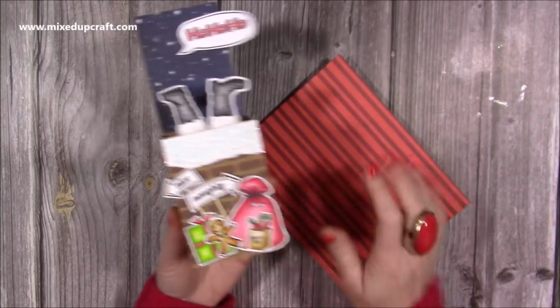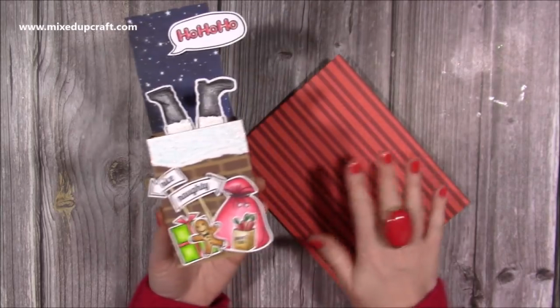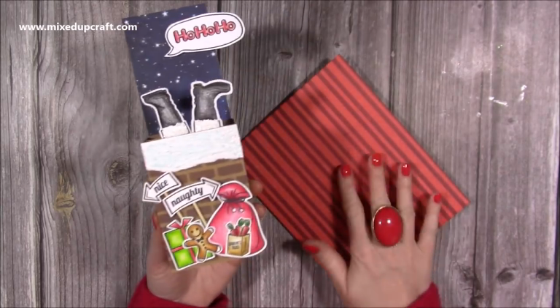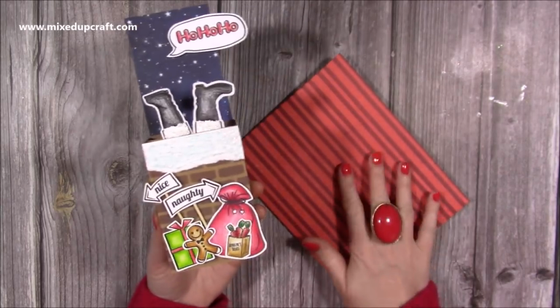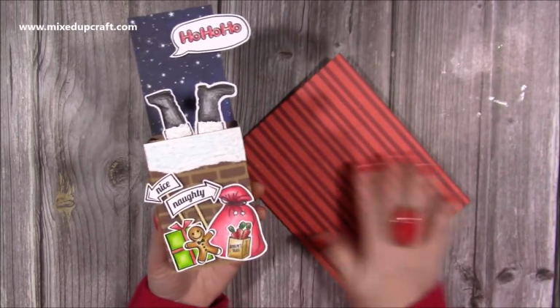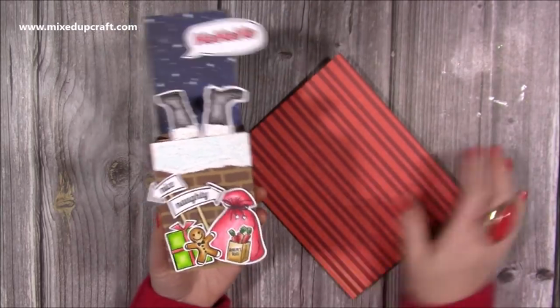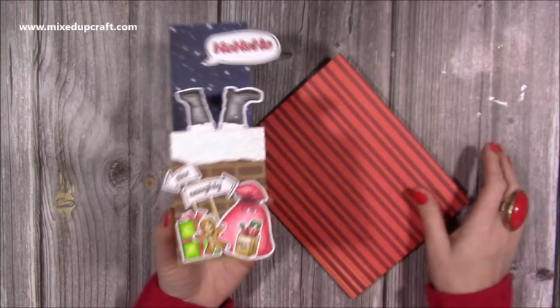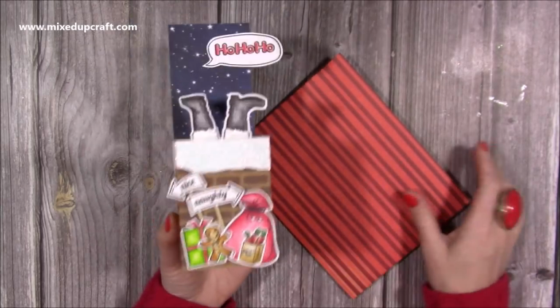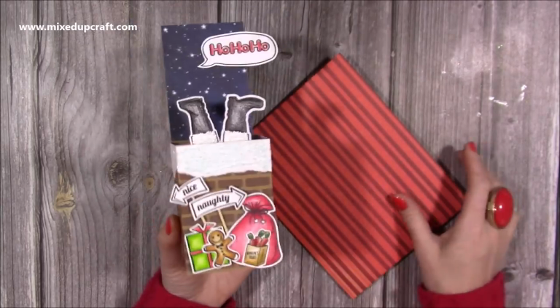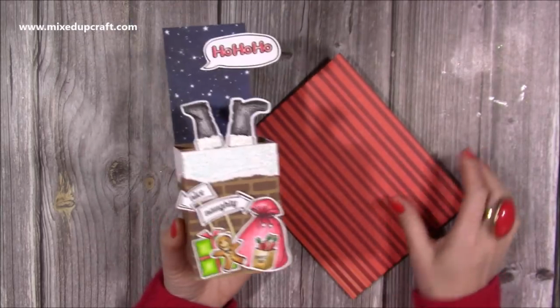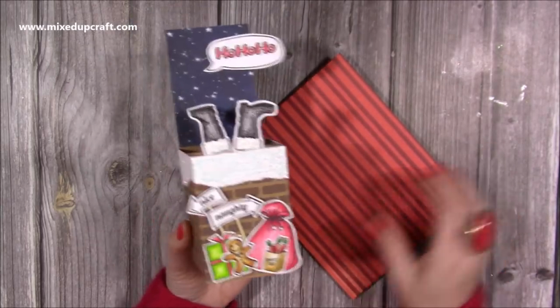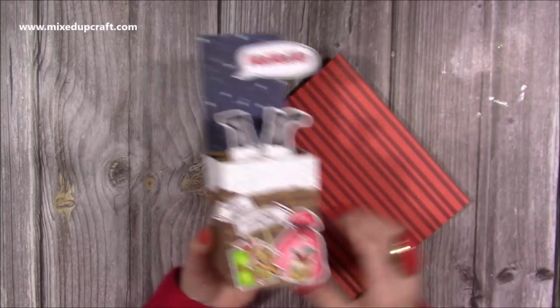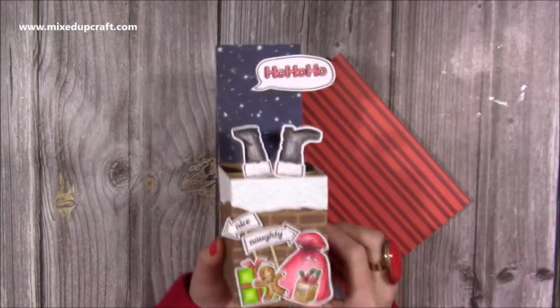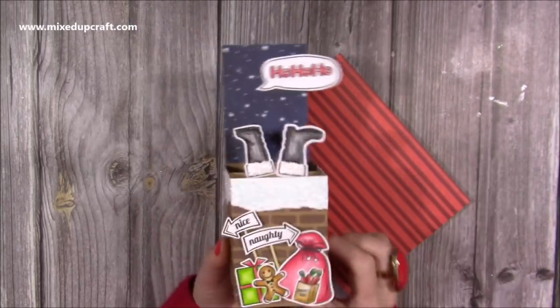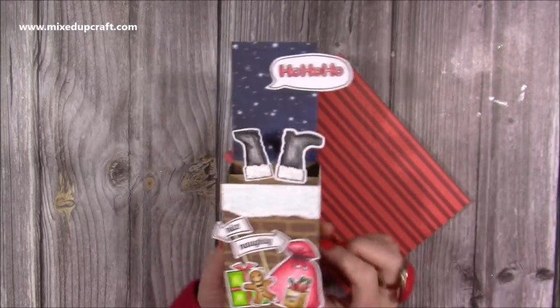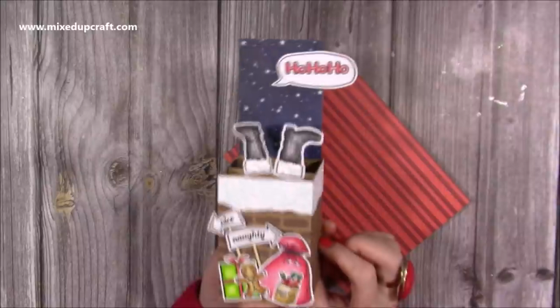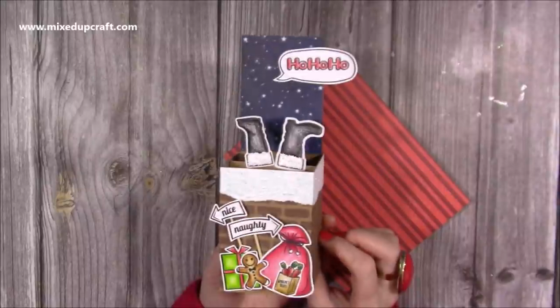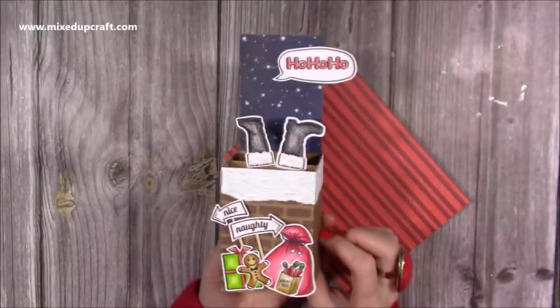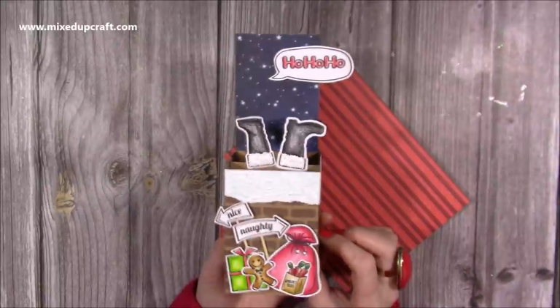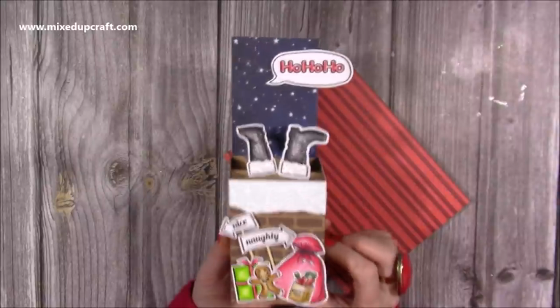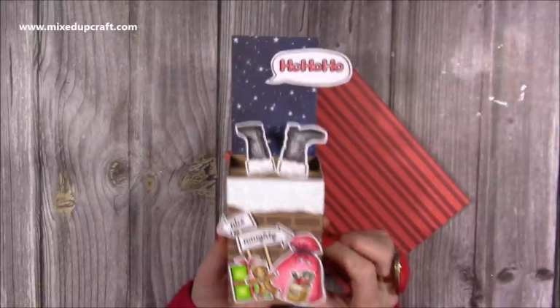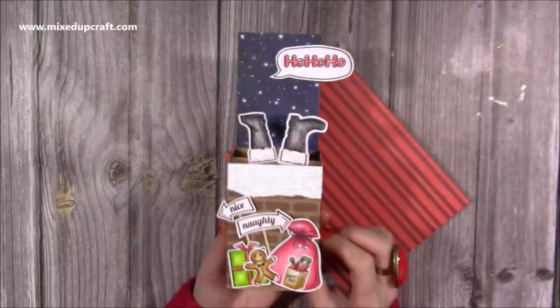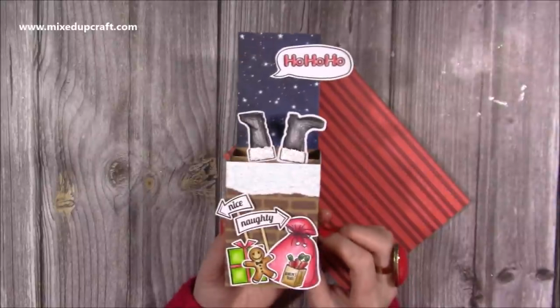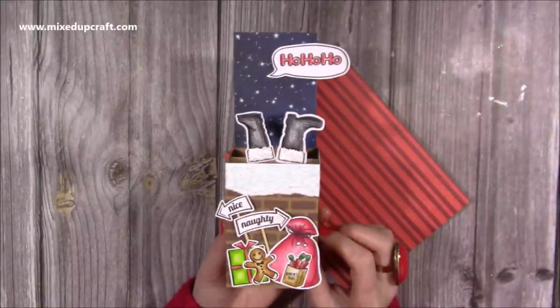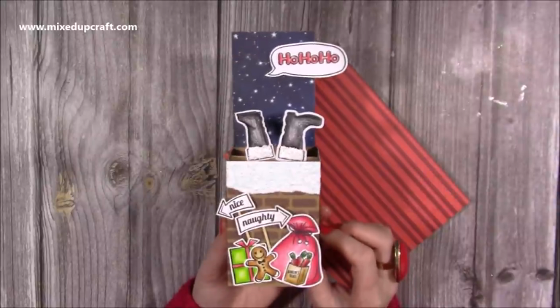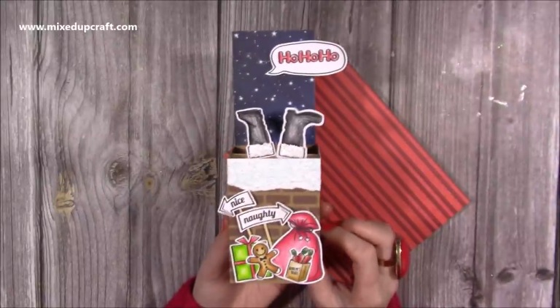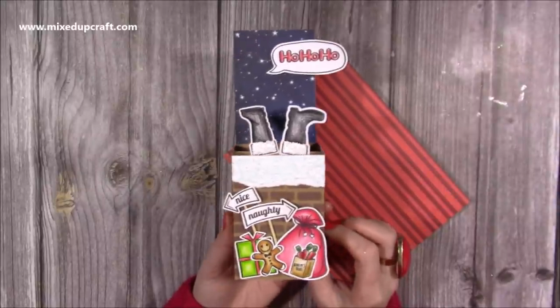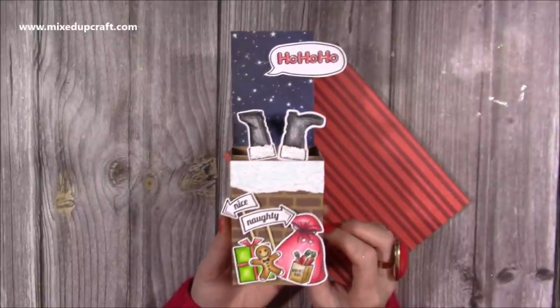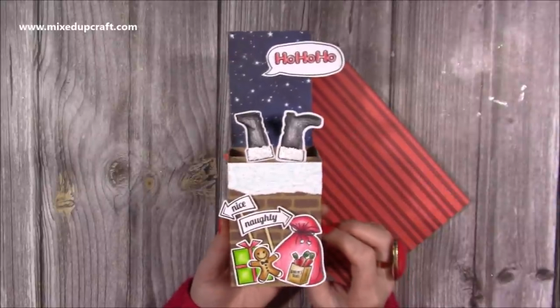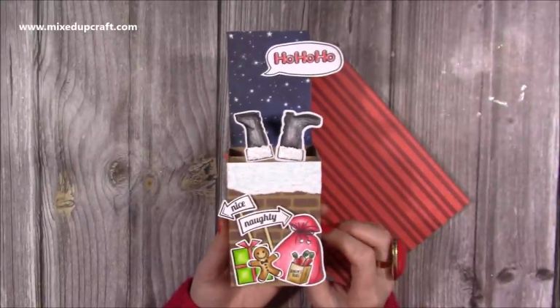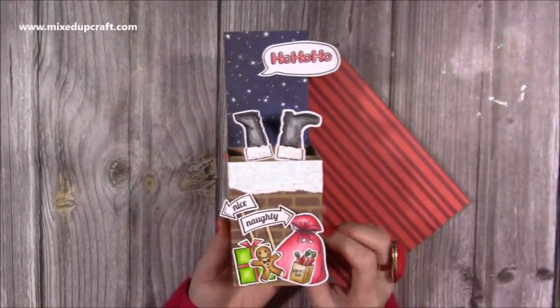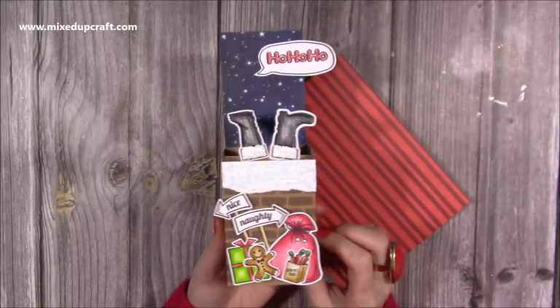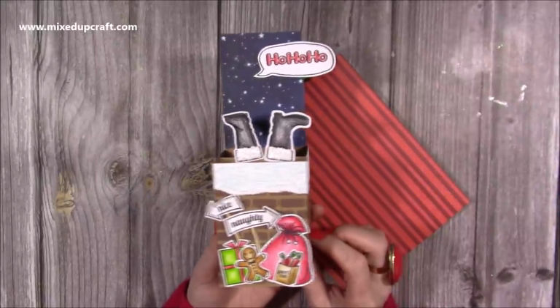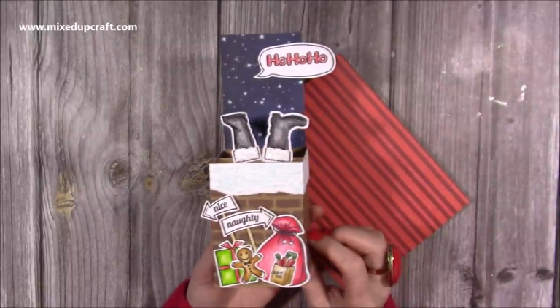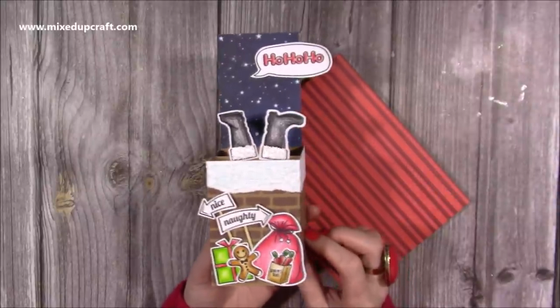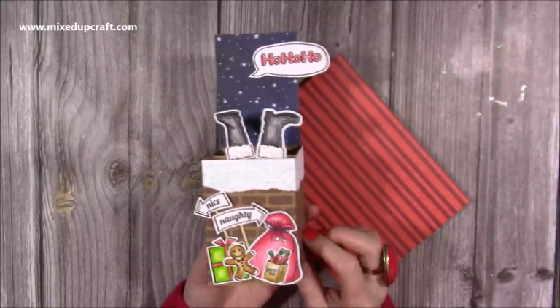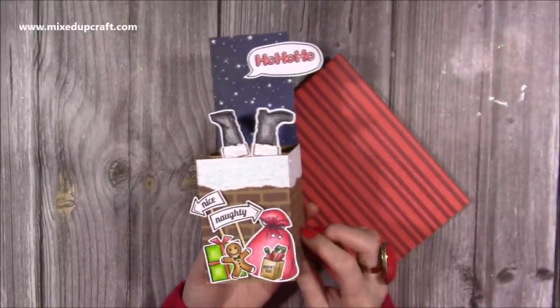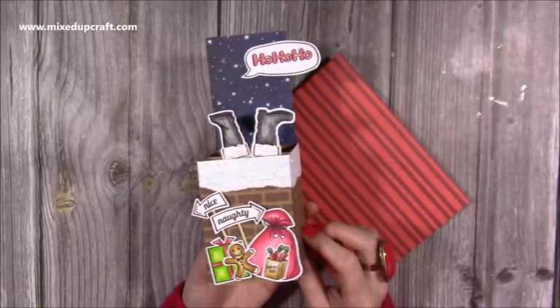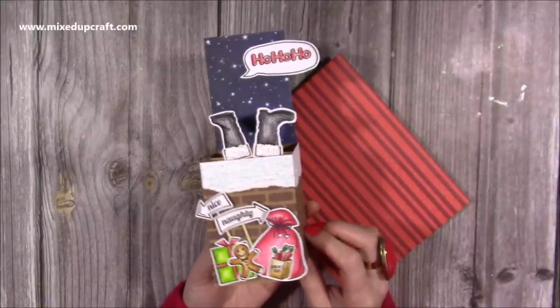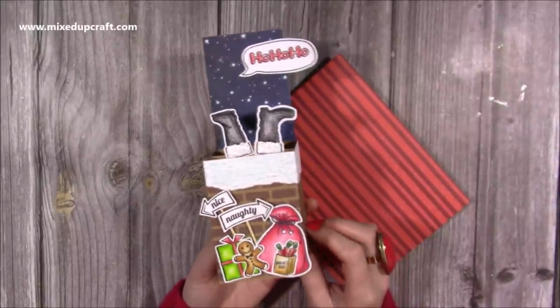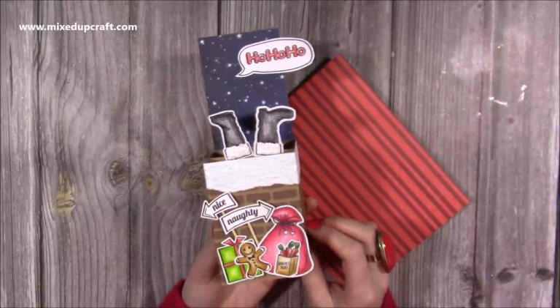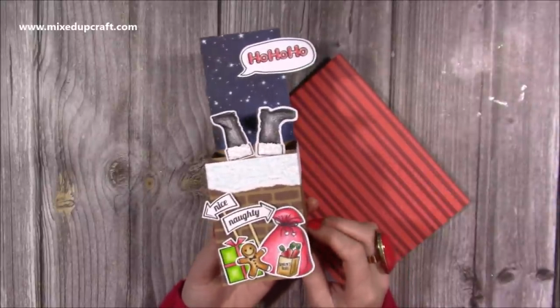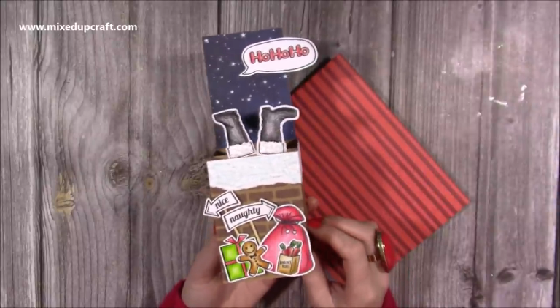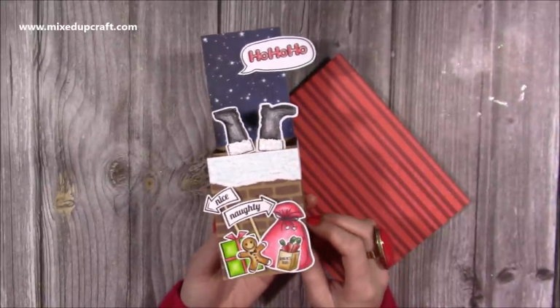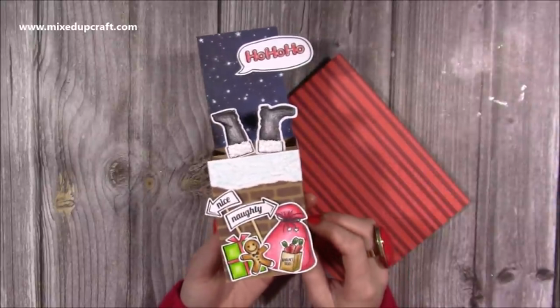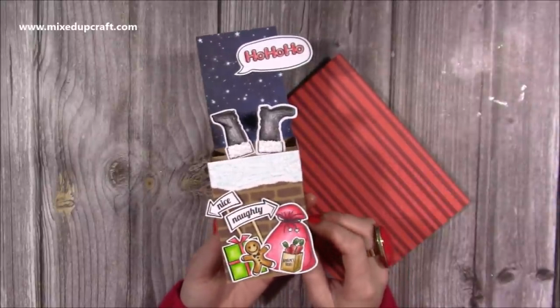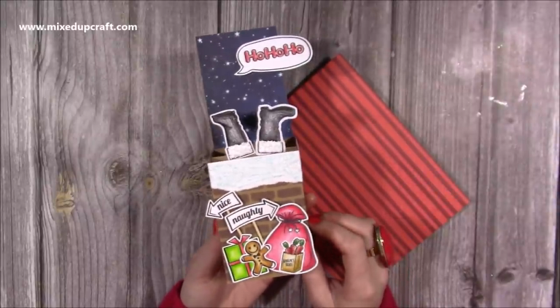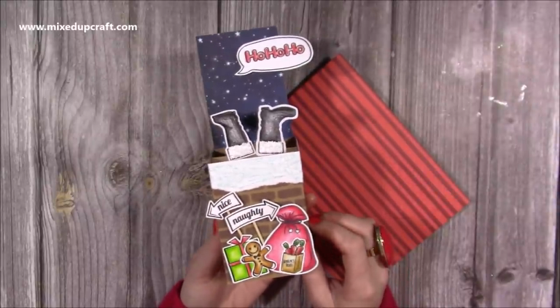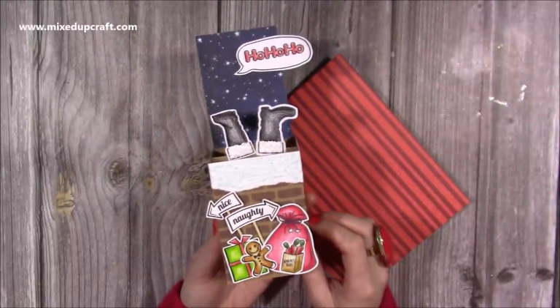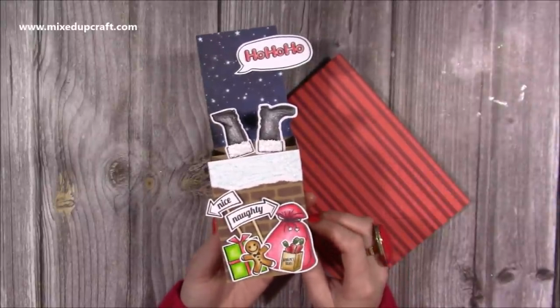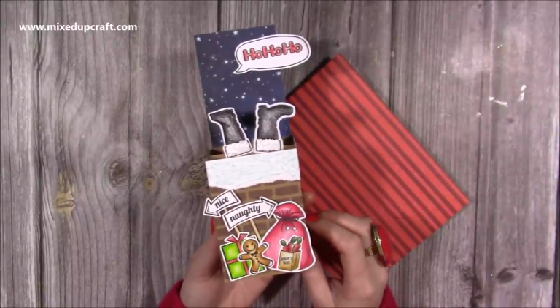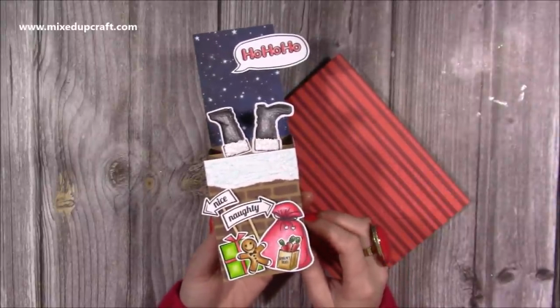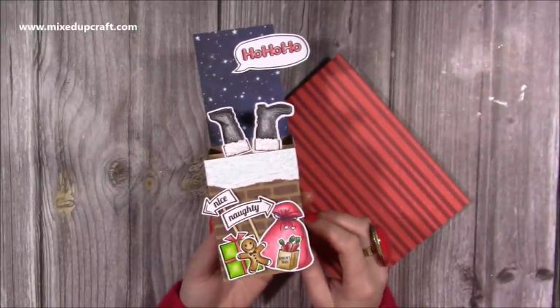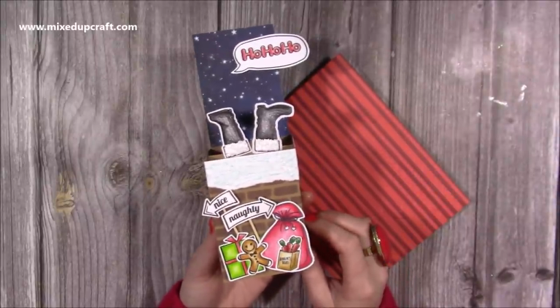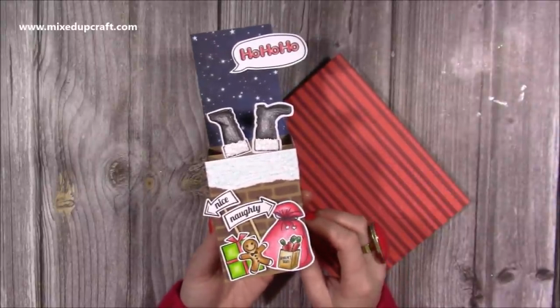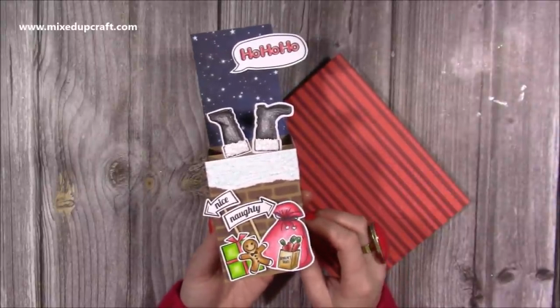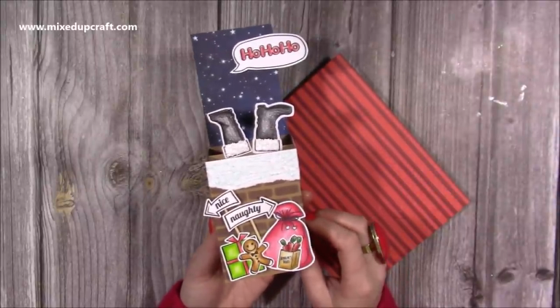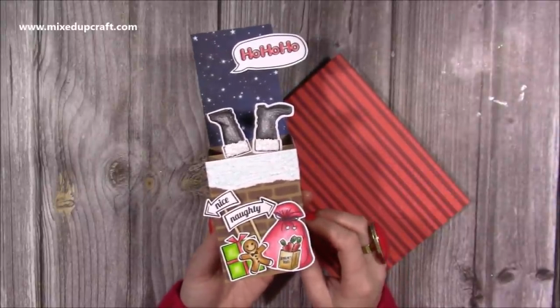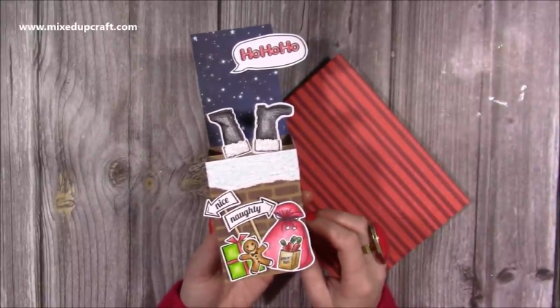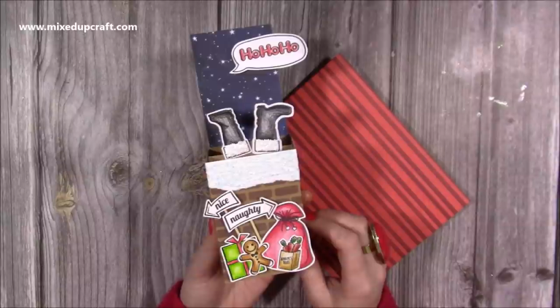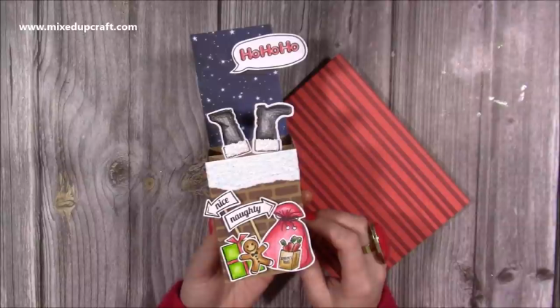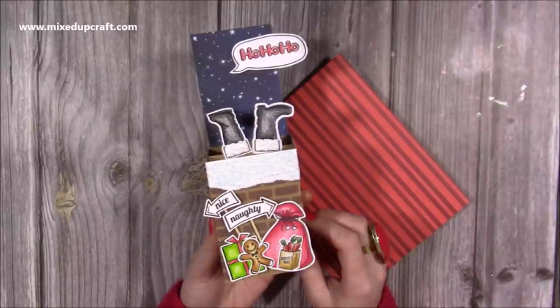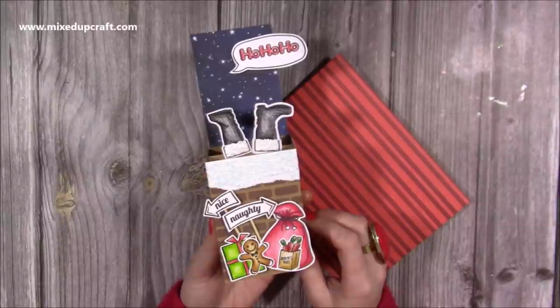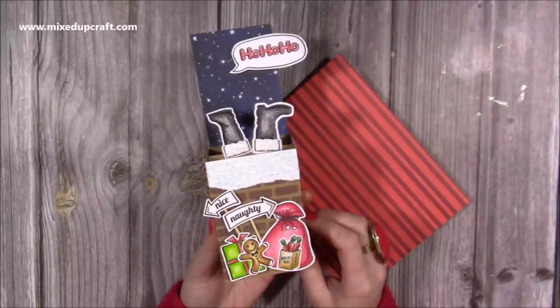I also show you how to make an envelope because the size of this is slightly larger than I usually do, but hopefully you'll pick up lots of tips along the way, so let me show you how to make it.